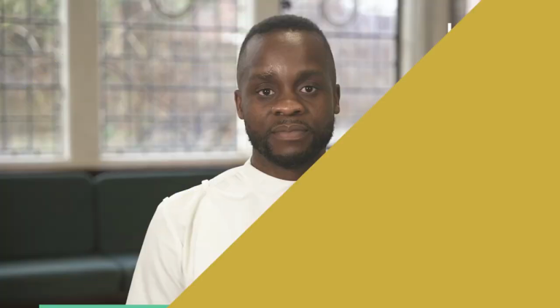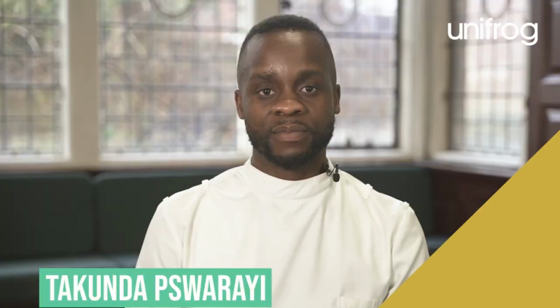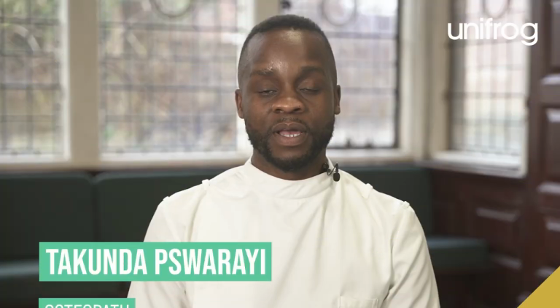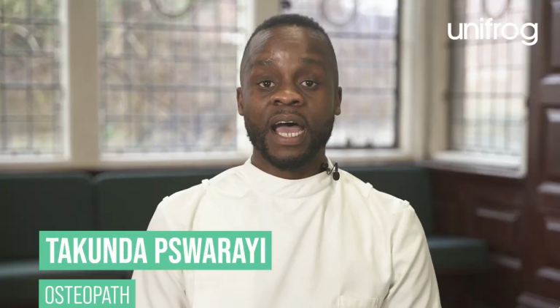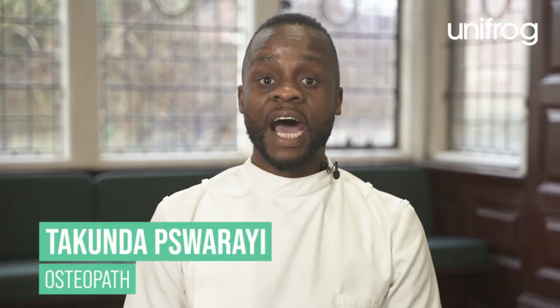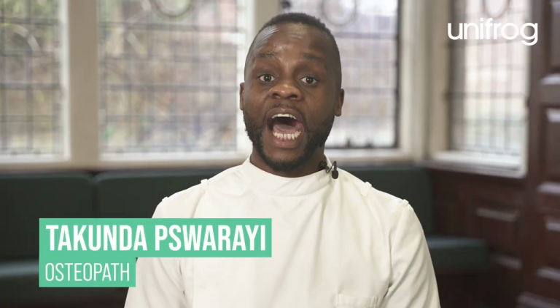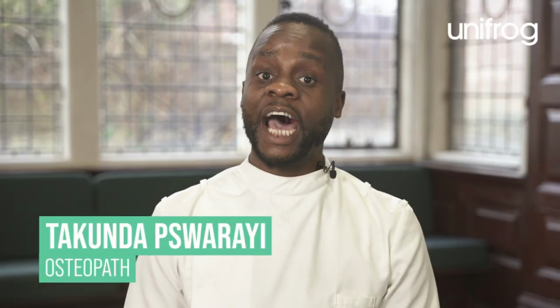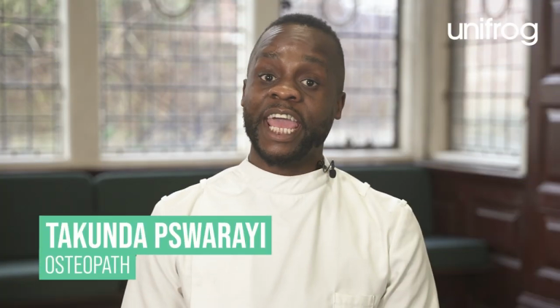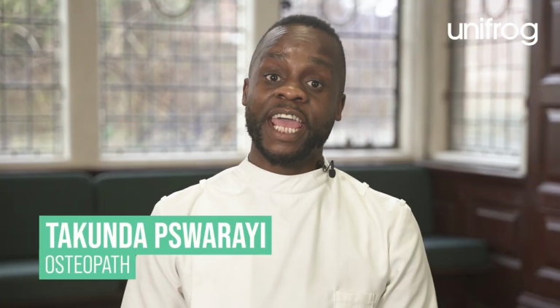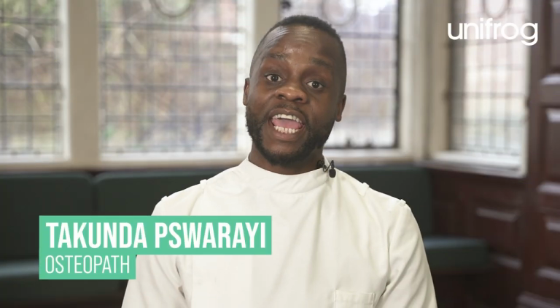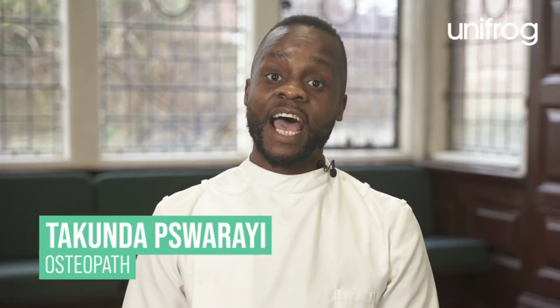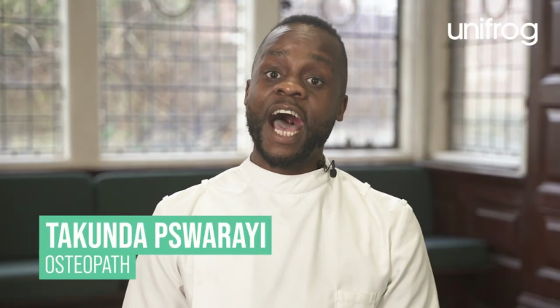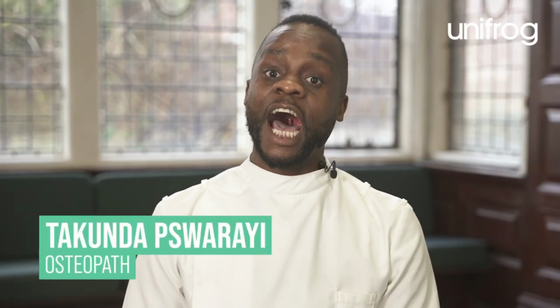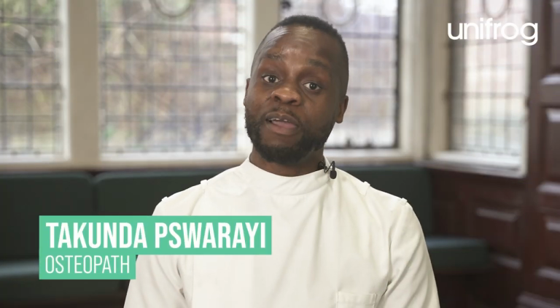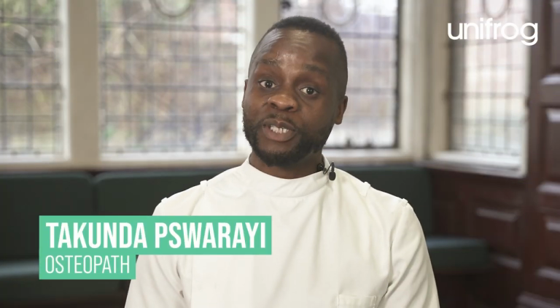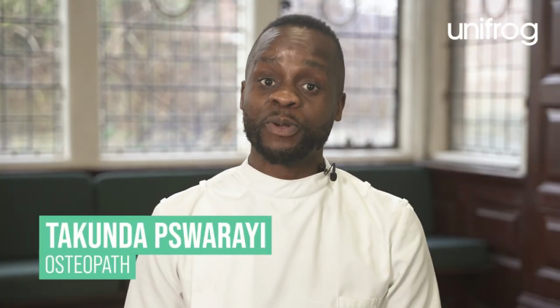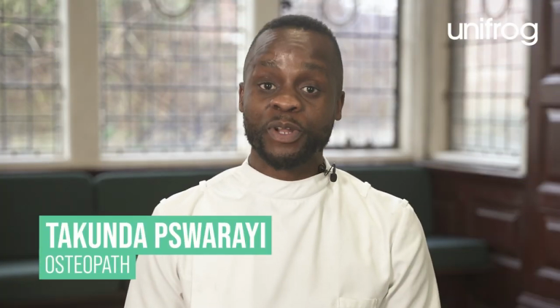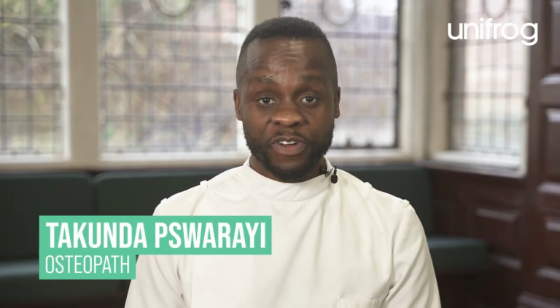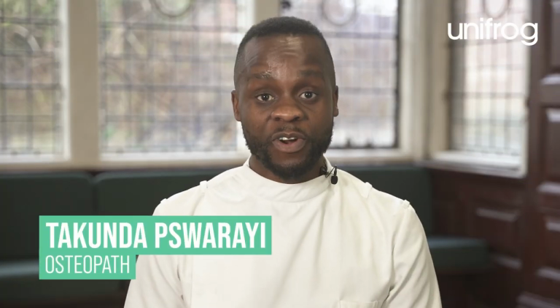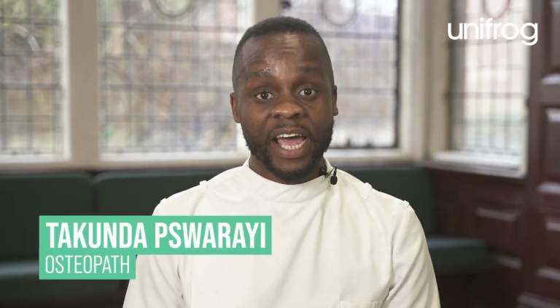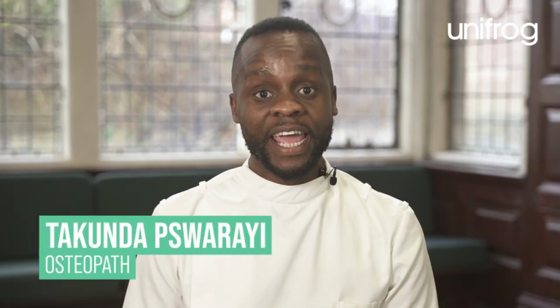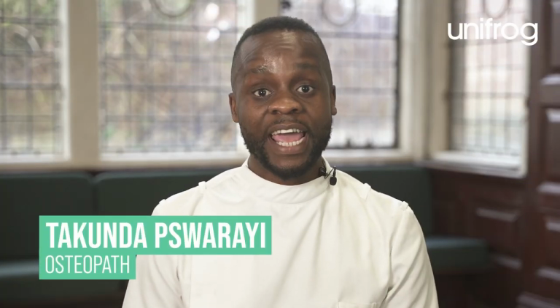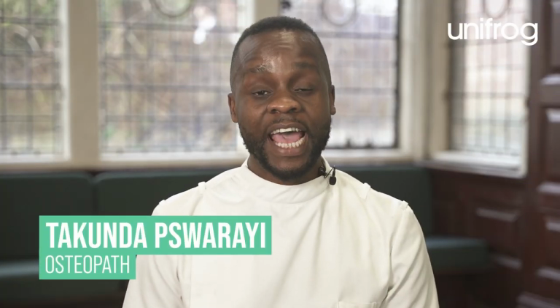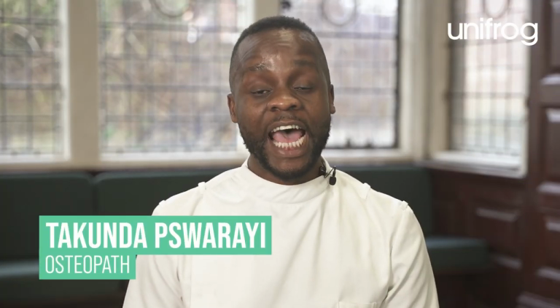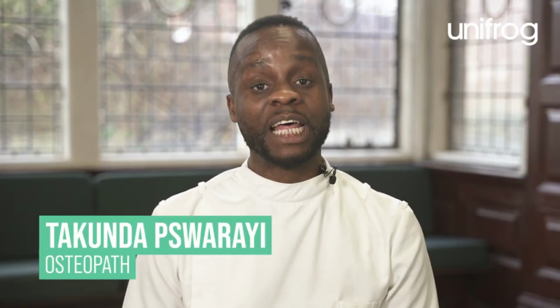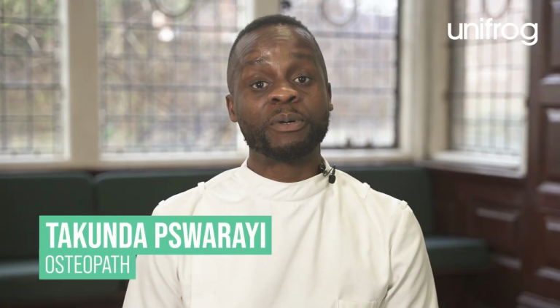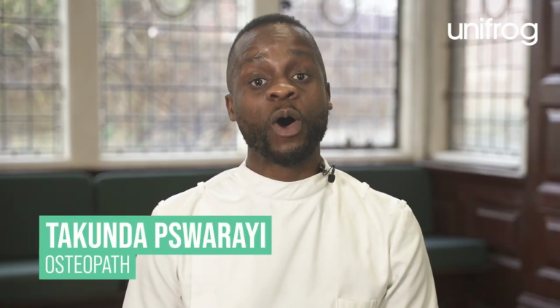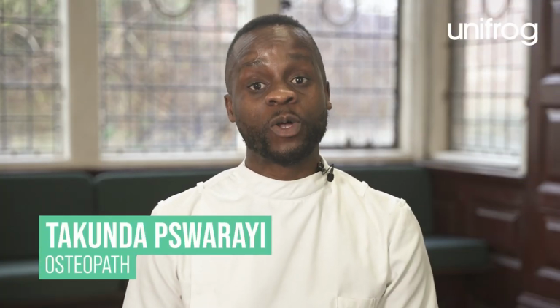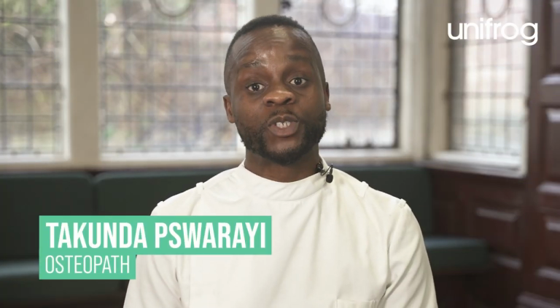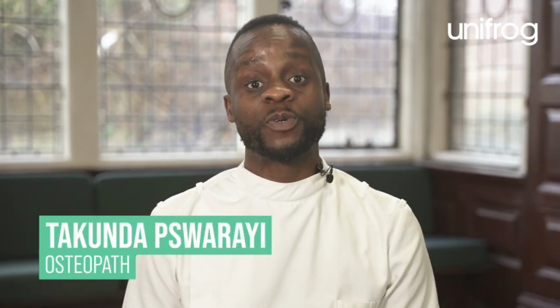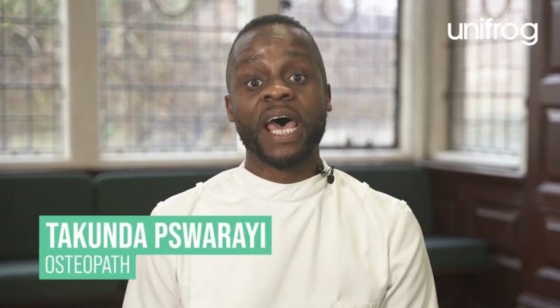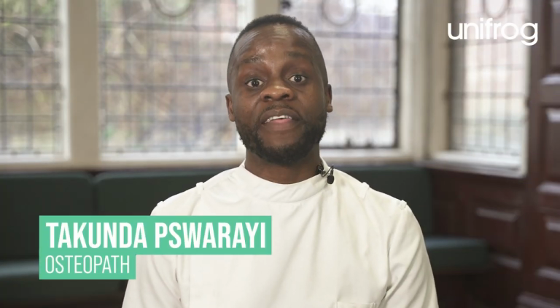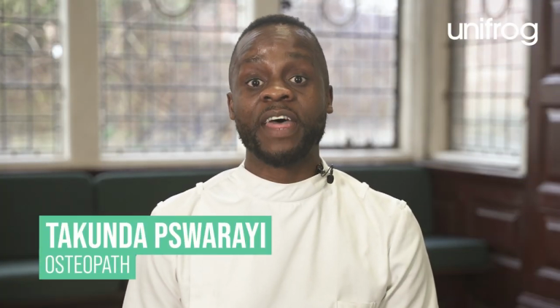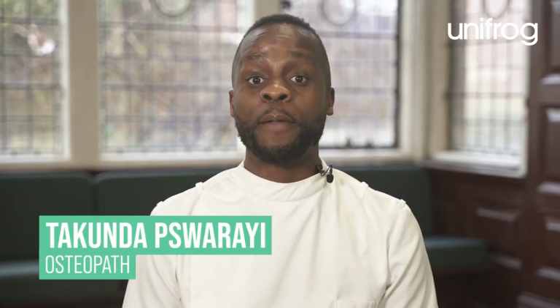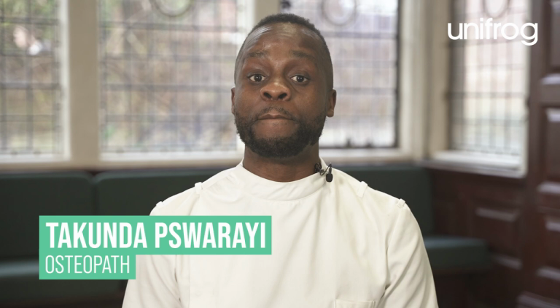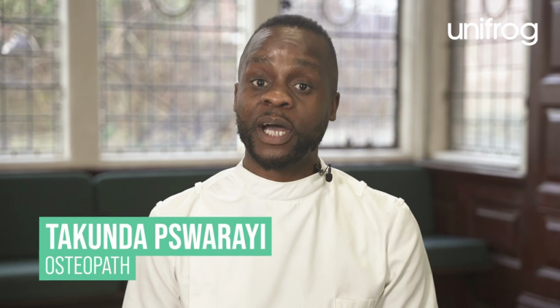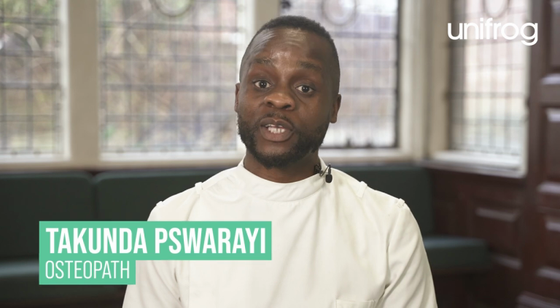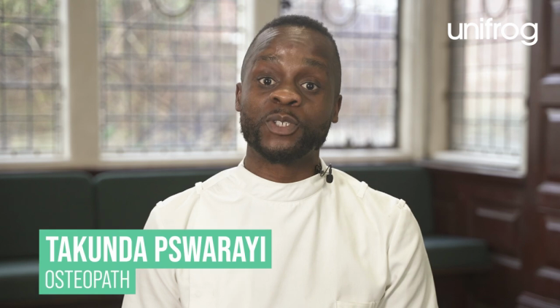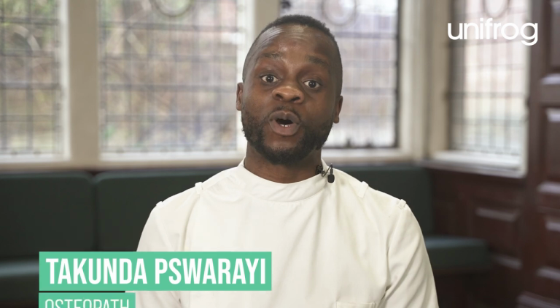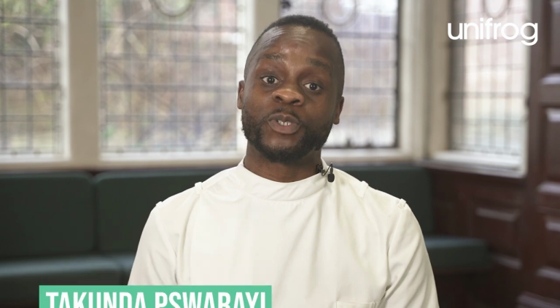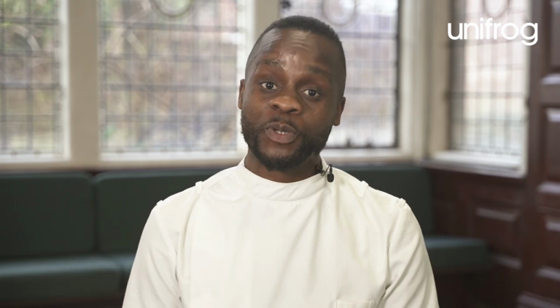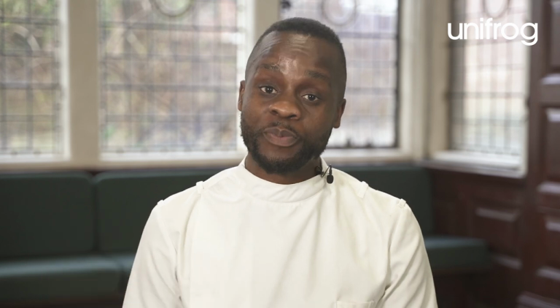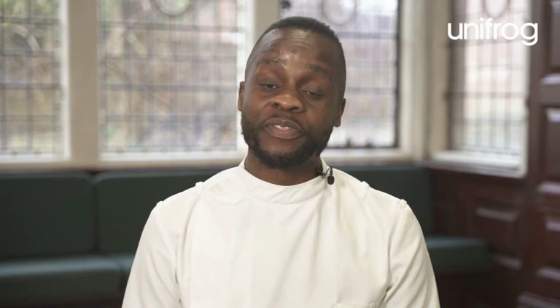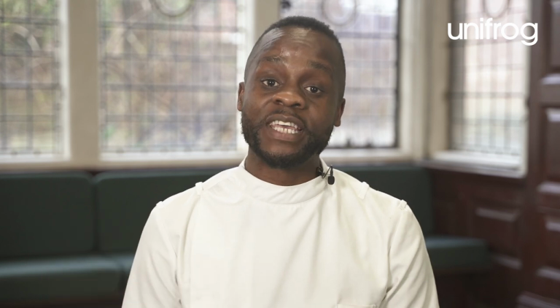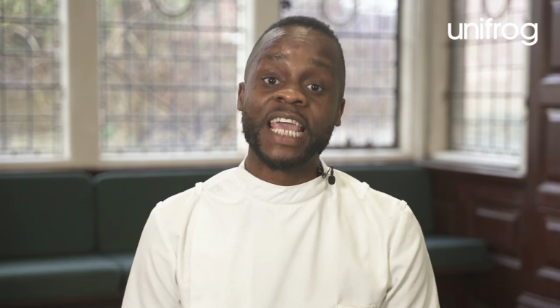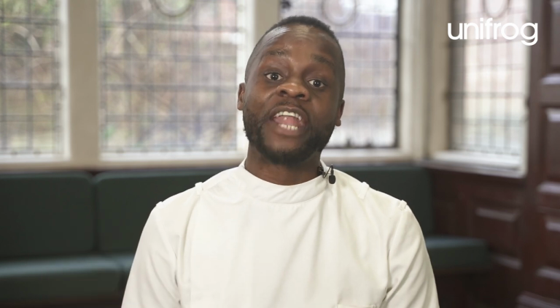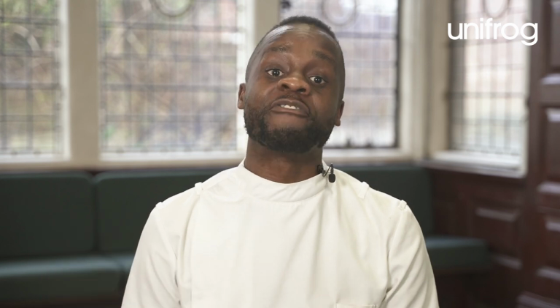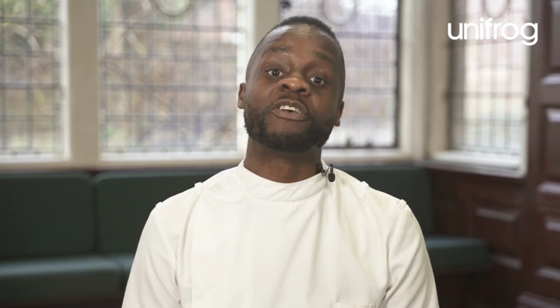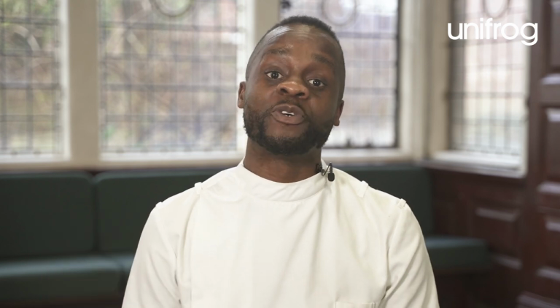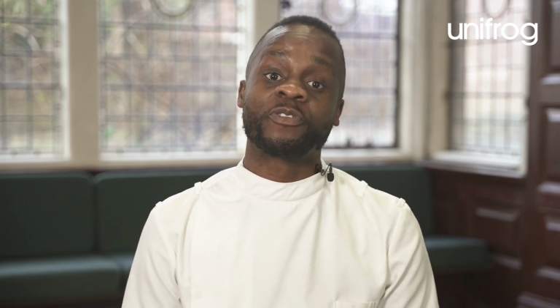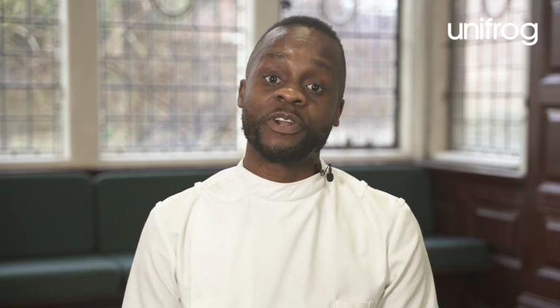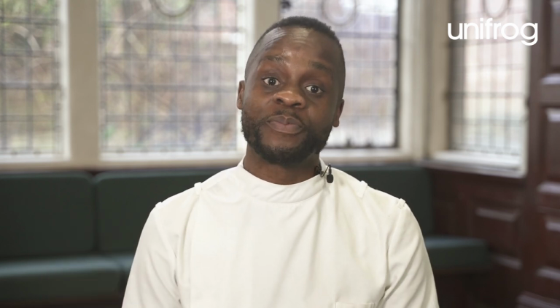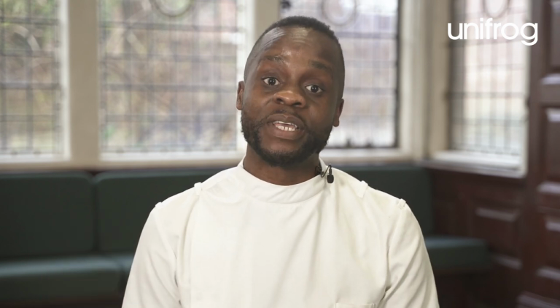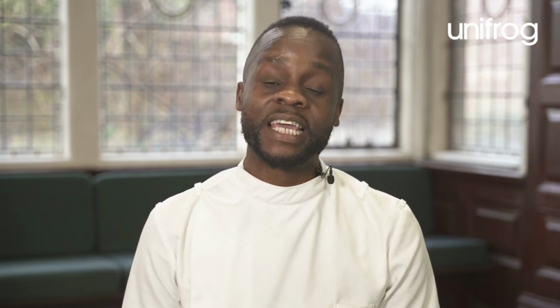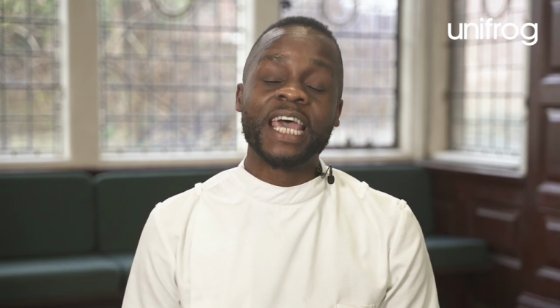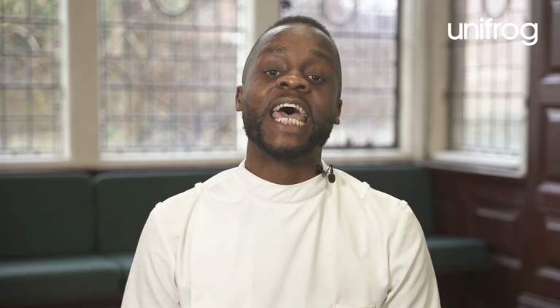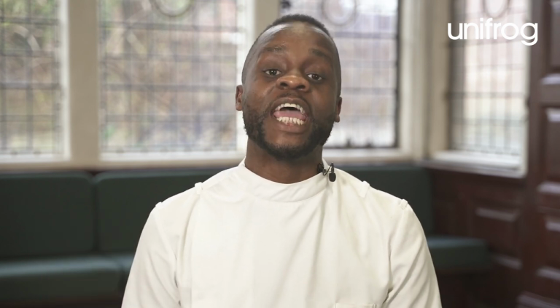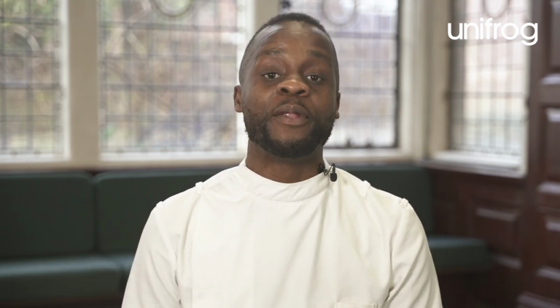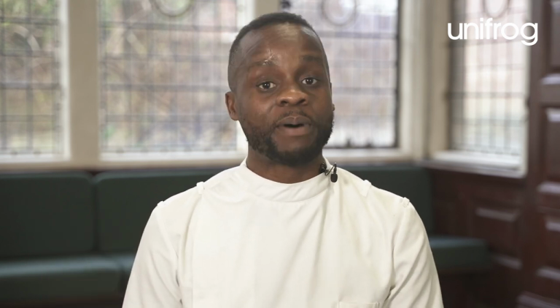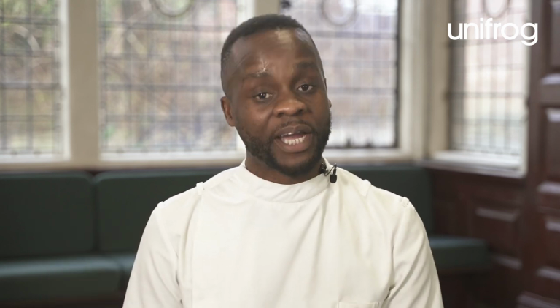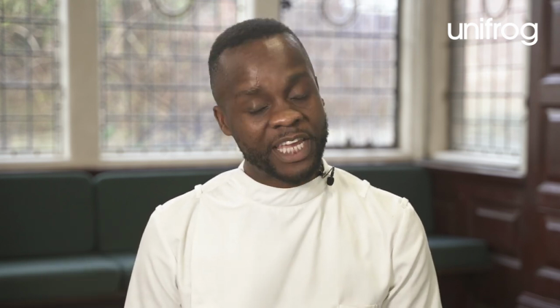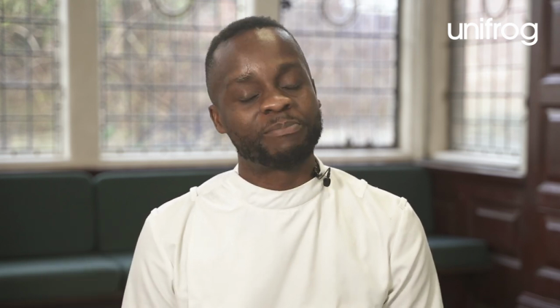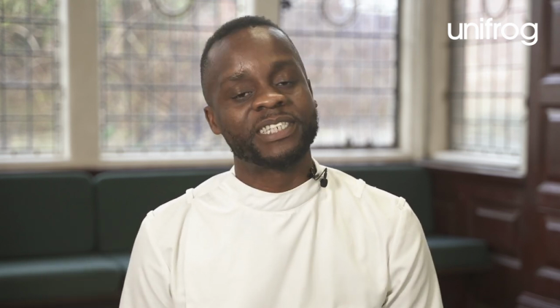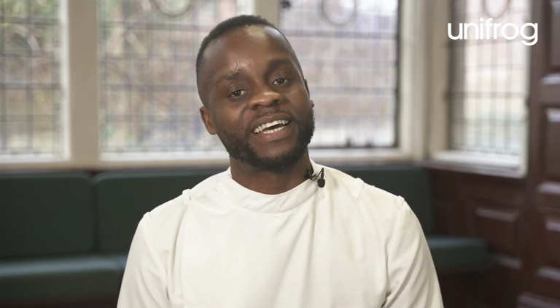Hi, I'm Takunda Torai and I'm an osteopath at Bucks Osteopathy and Physiotherapy in Buckinghamshire.